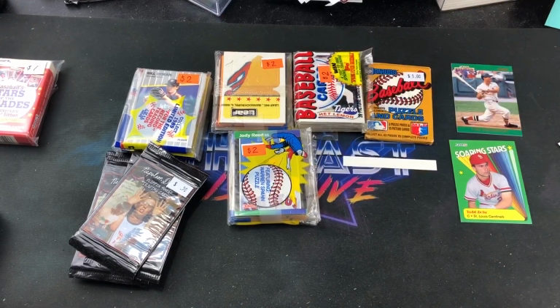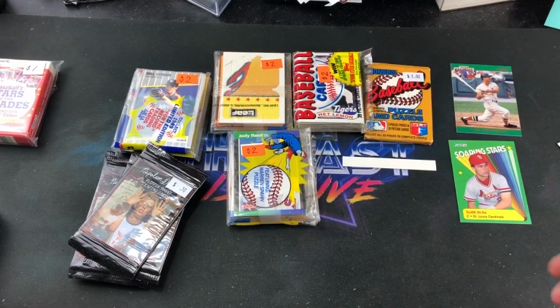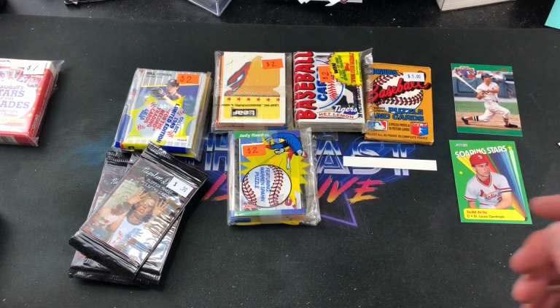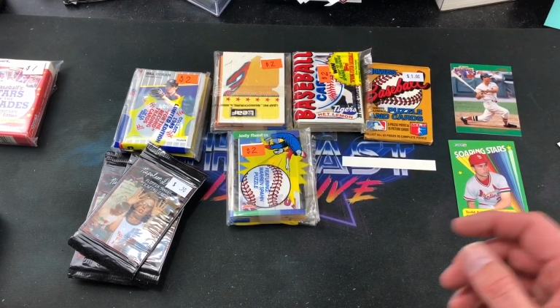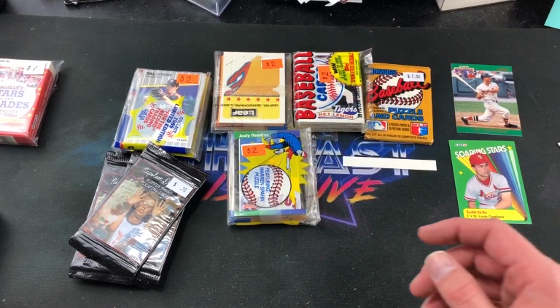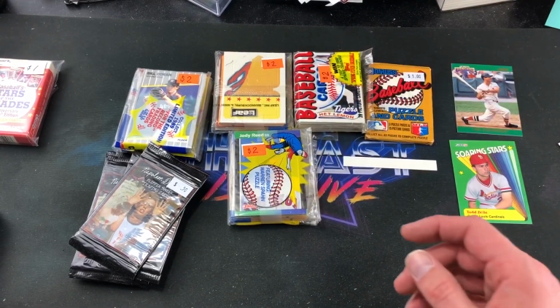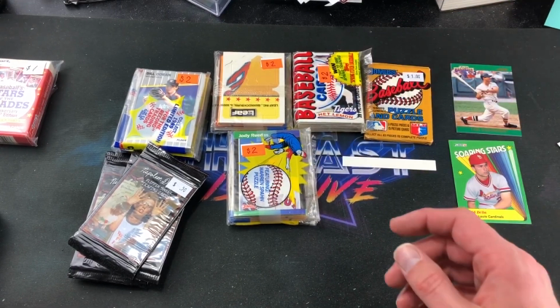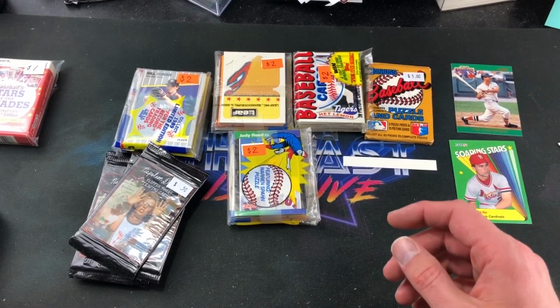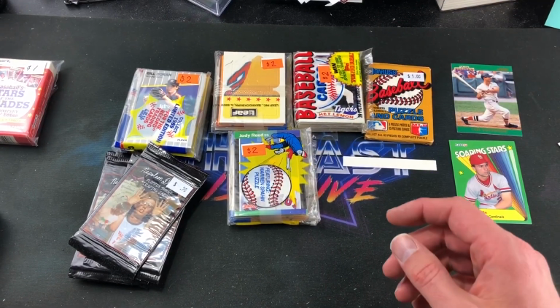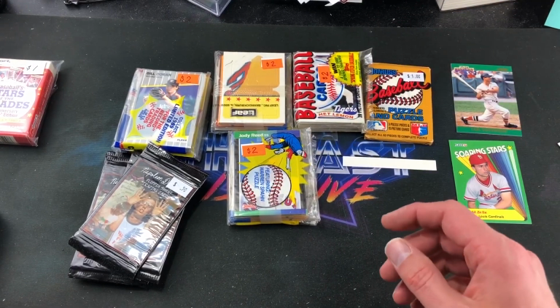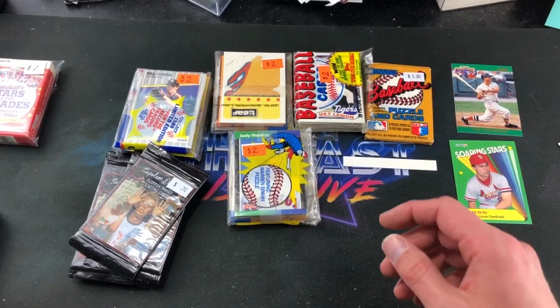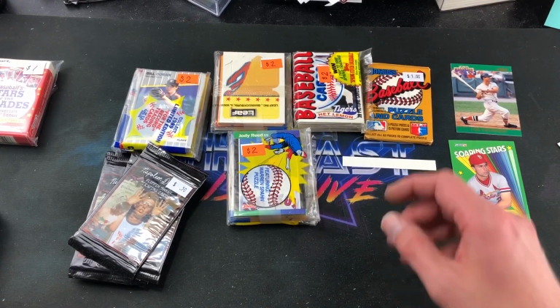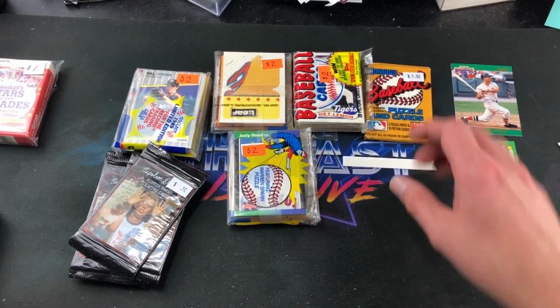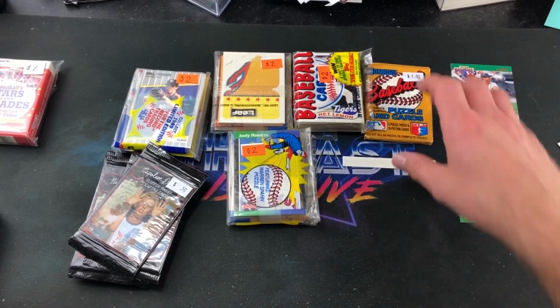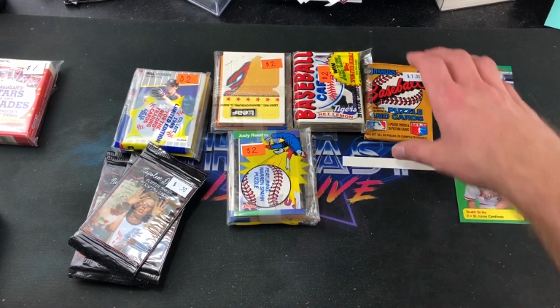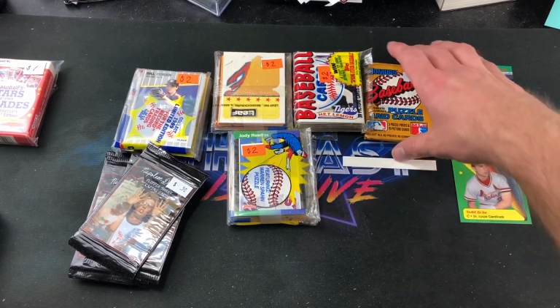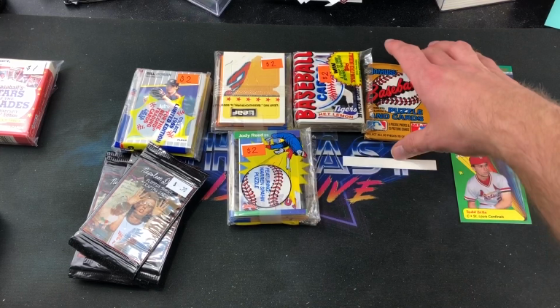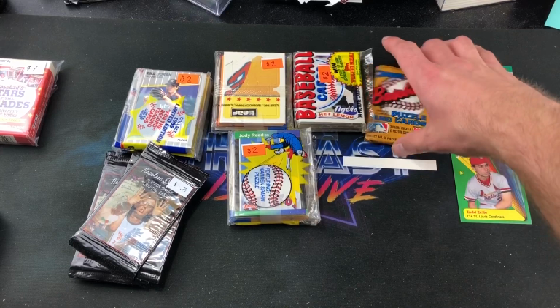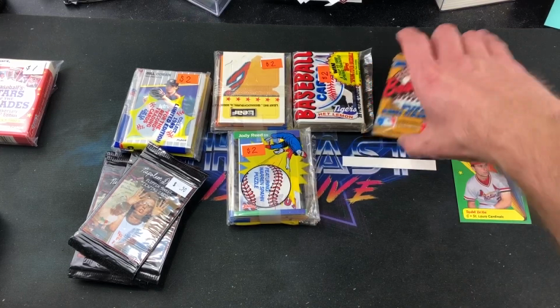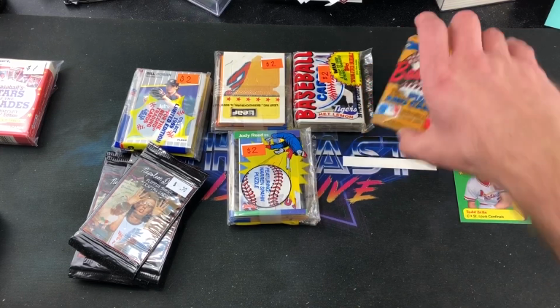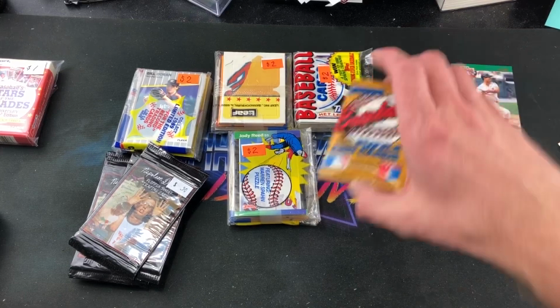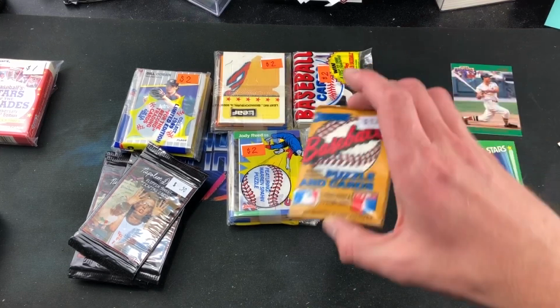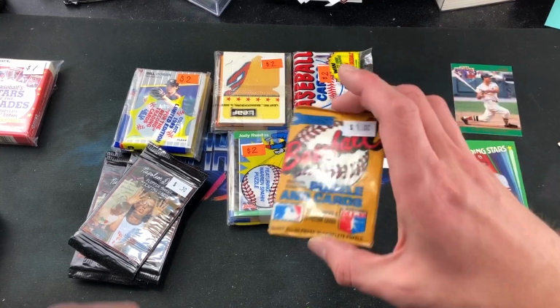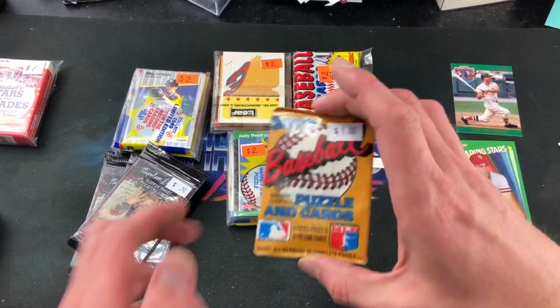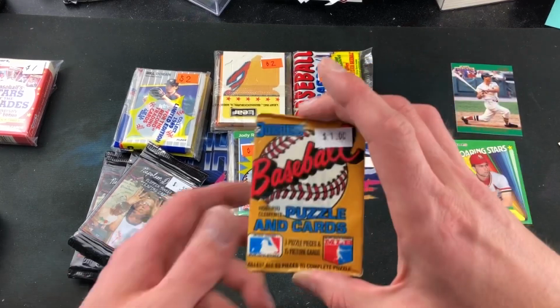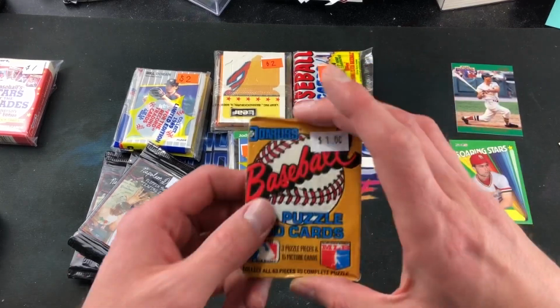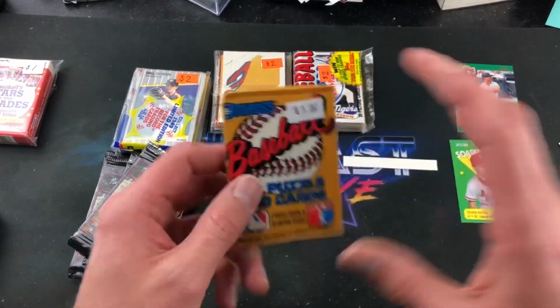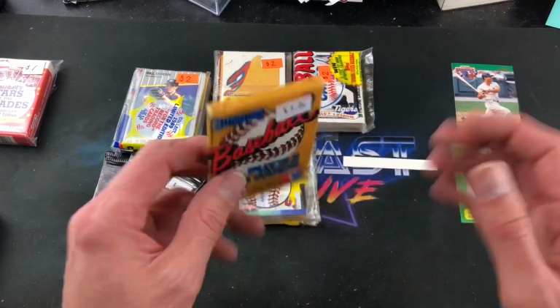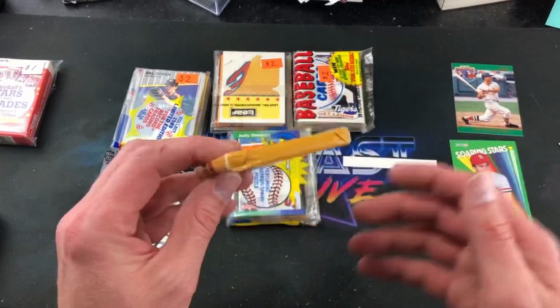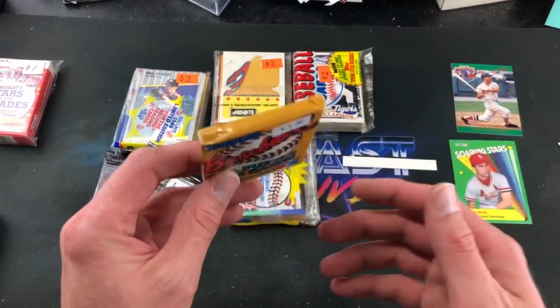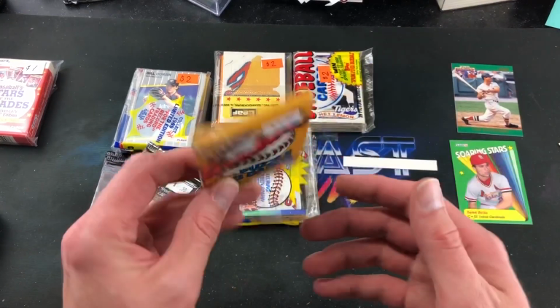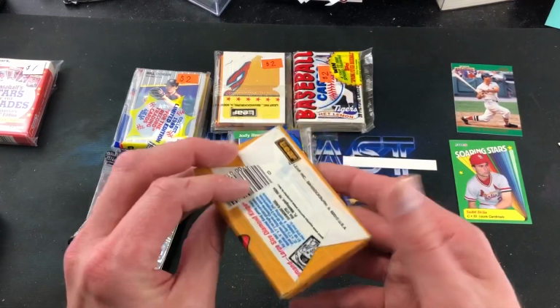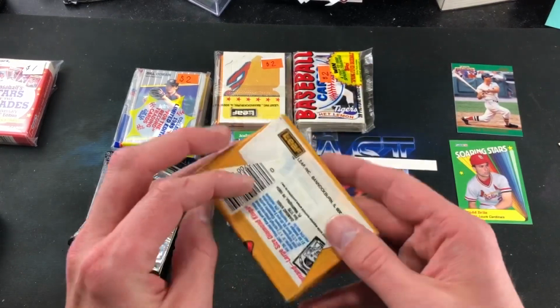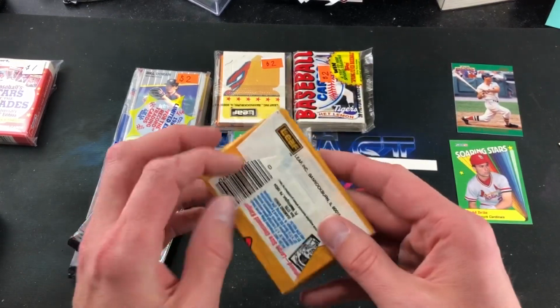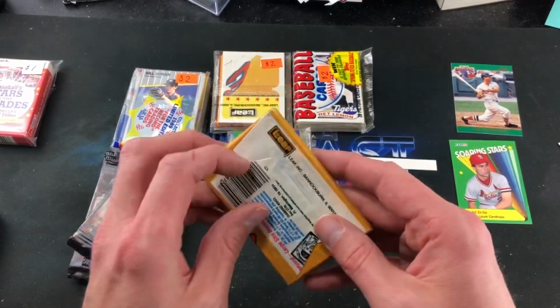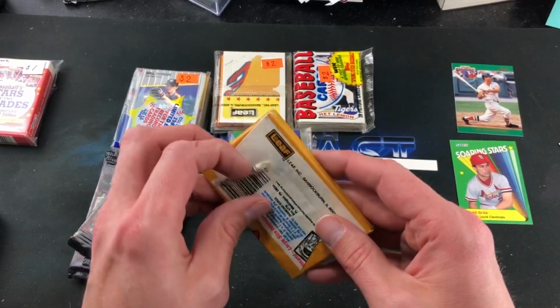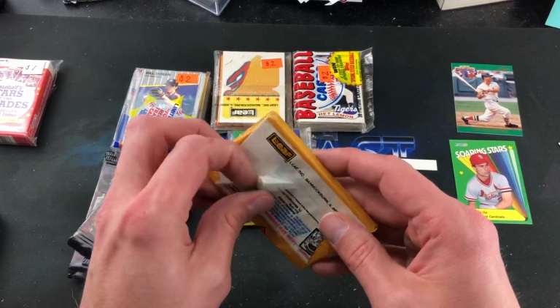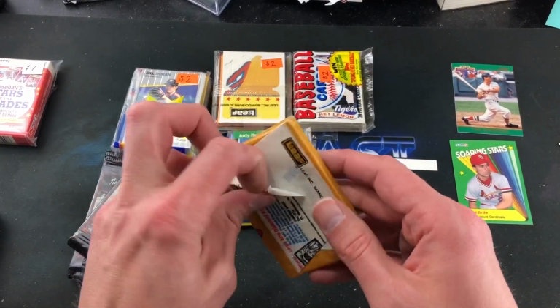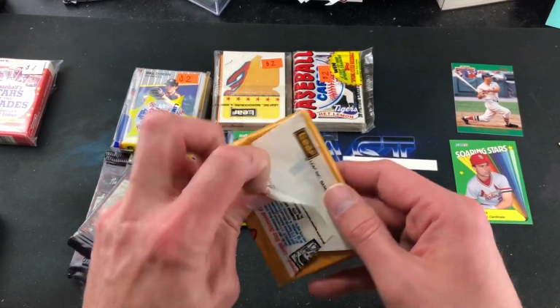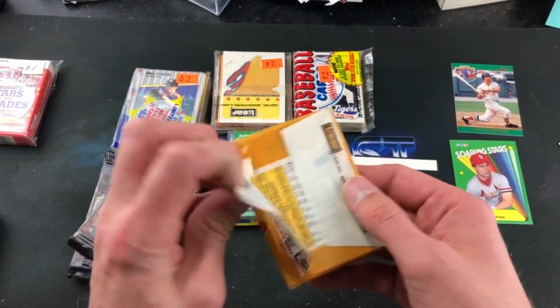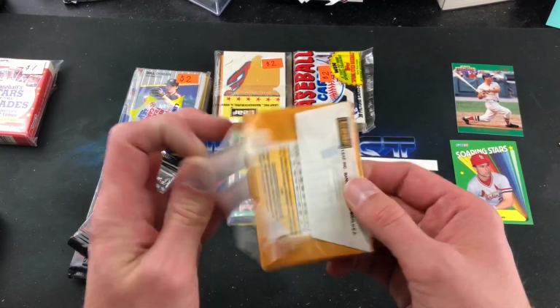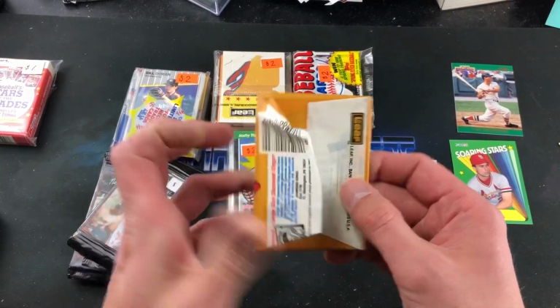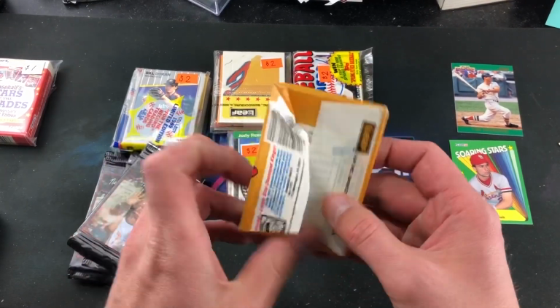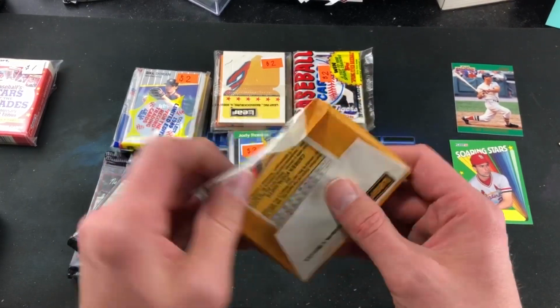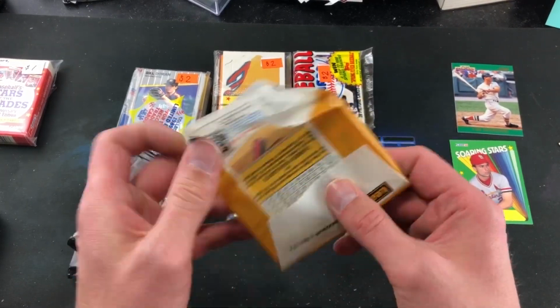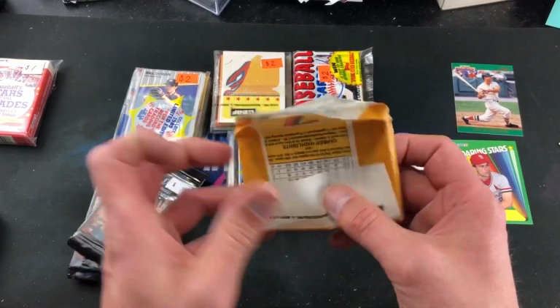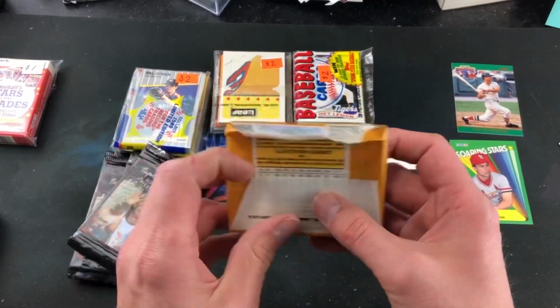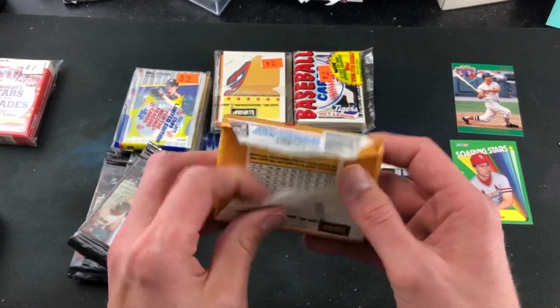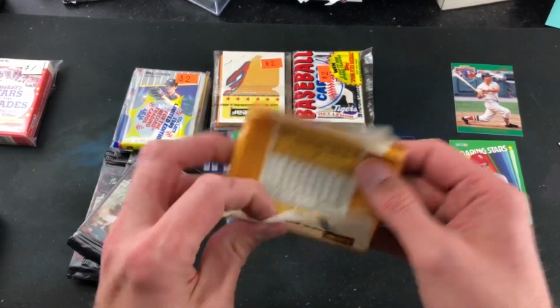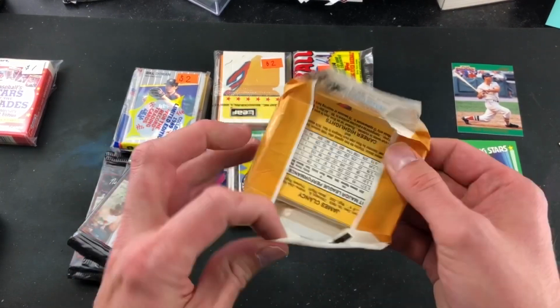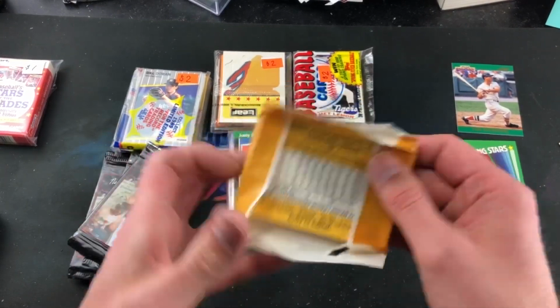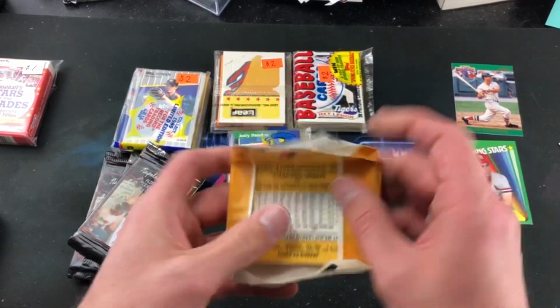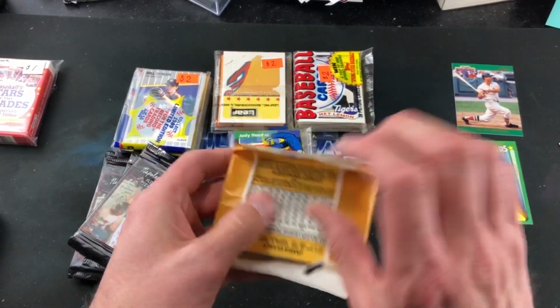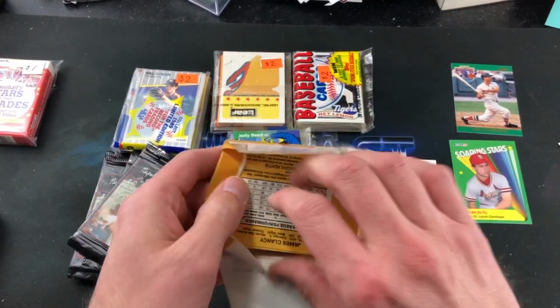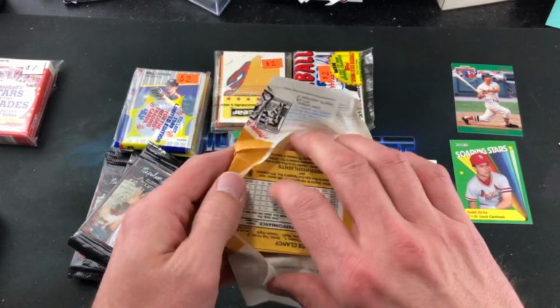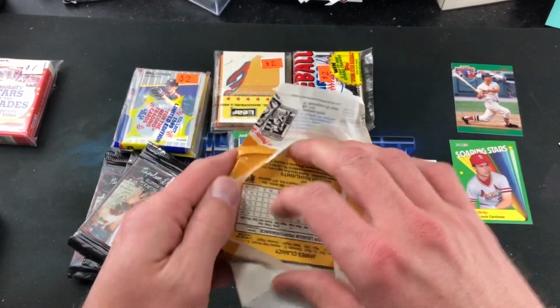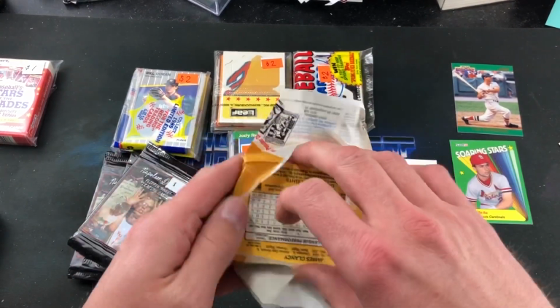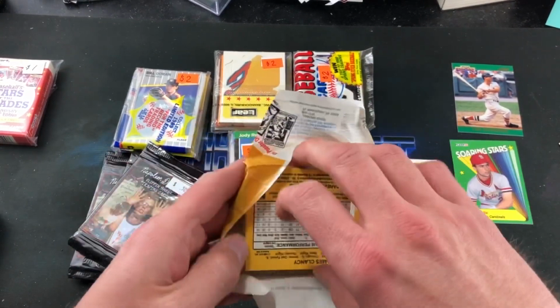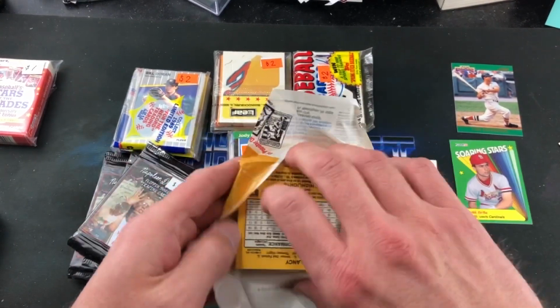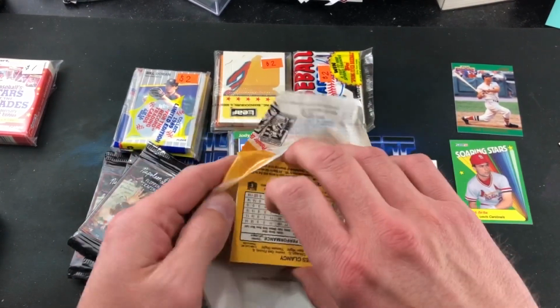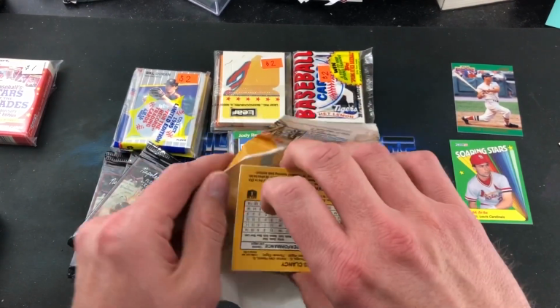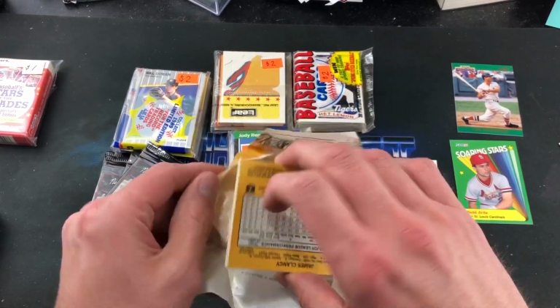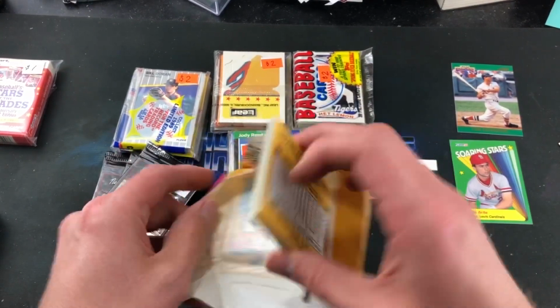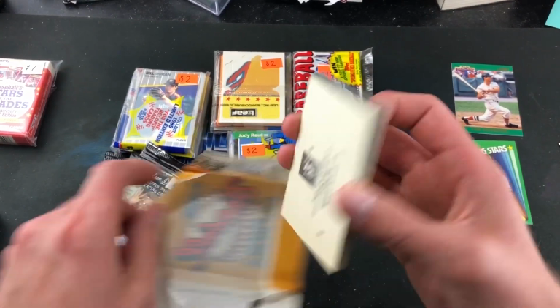That is pretty crazy — I'm obsessed with that now. We got an insert card in here — is it Todd Zeile? Man, this would have been a sick pack back in 1990. Ricky Jordan, Lima, Zilly, Spanky Lavalliere, and there's Donnie Baseball. I'm stoked on that random cut piece of card stock — I'm going to put it in a top loader. I don't know why that was in there but I can't say I've ever had that happen to me in all the years of opening packs.